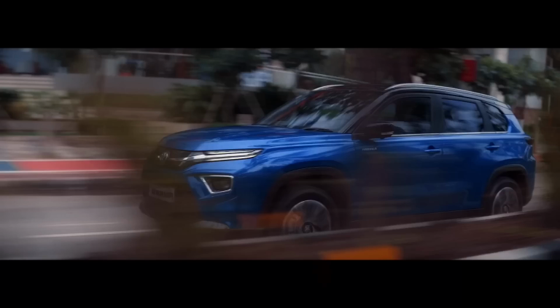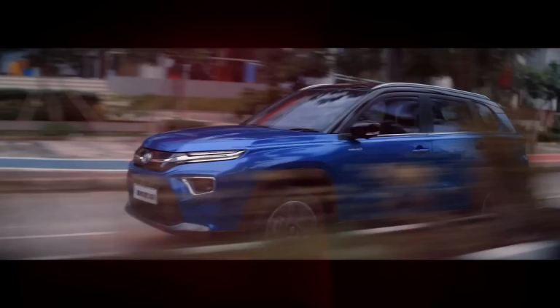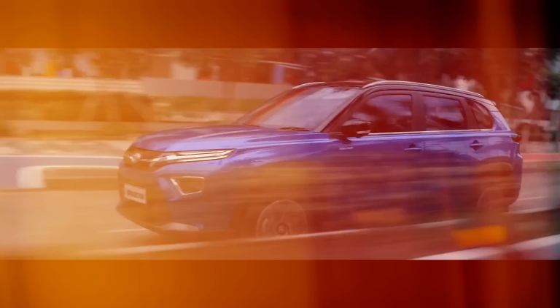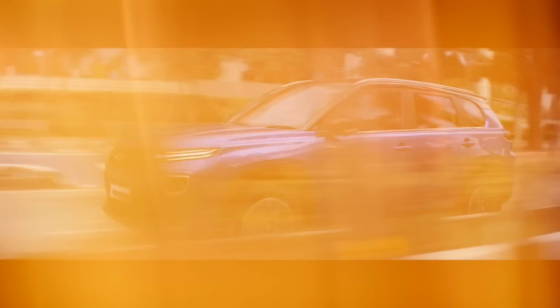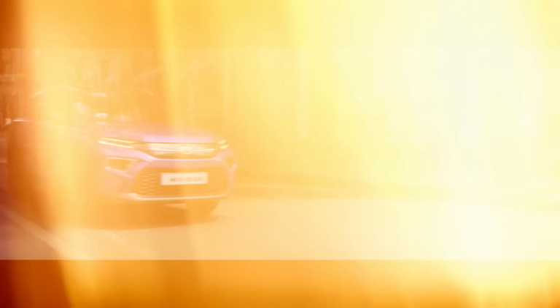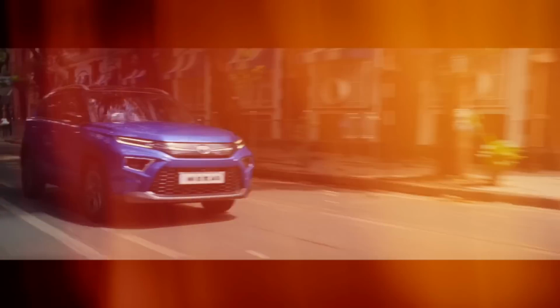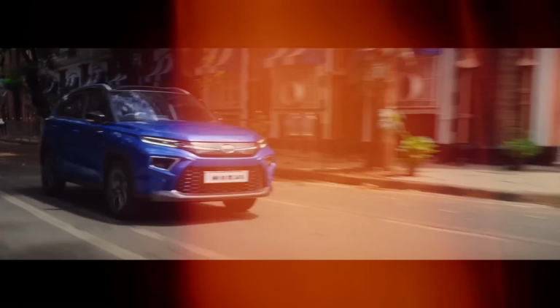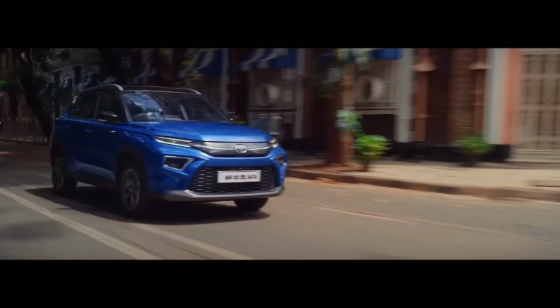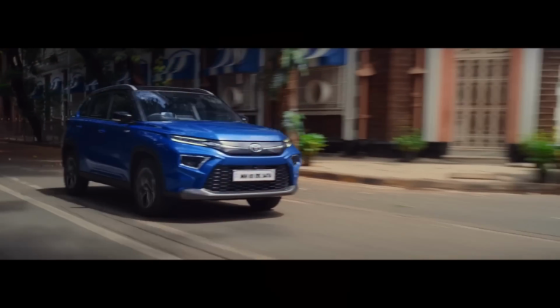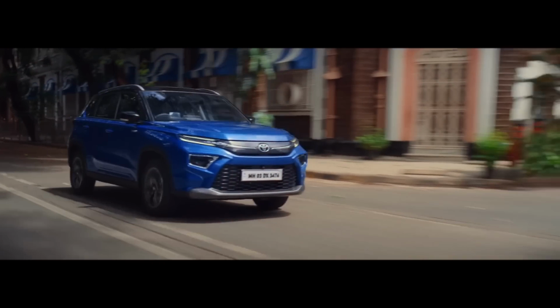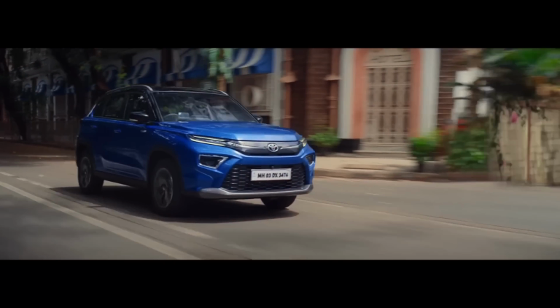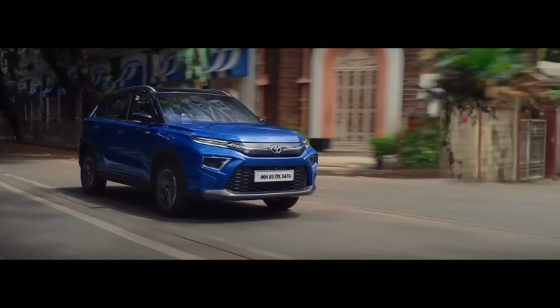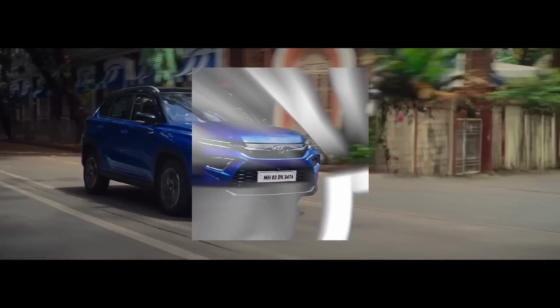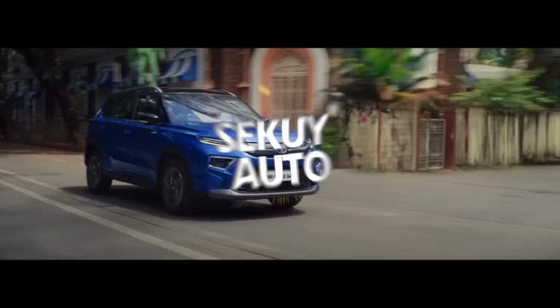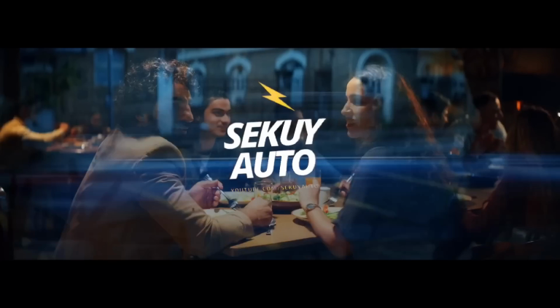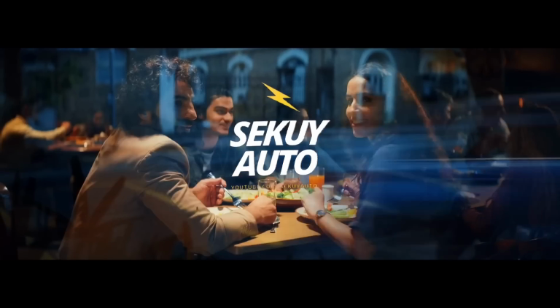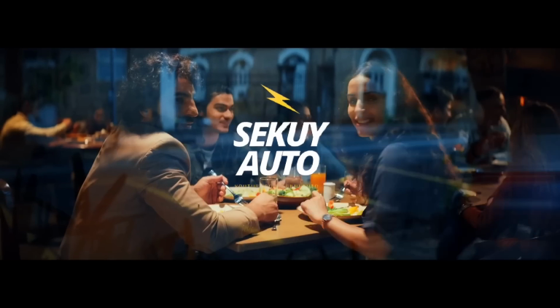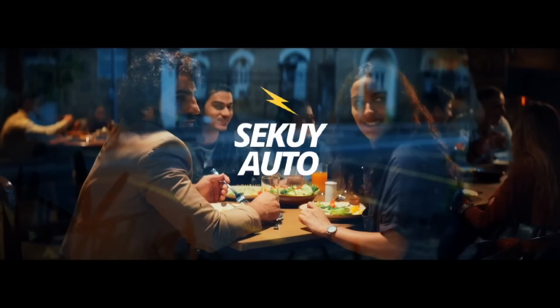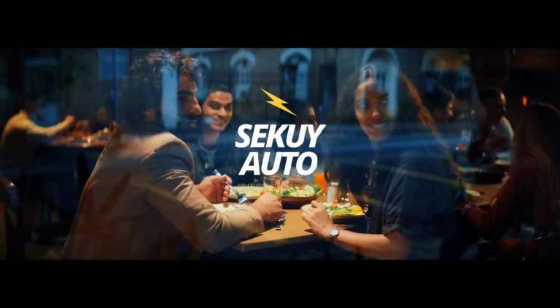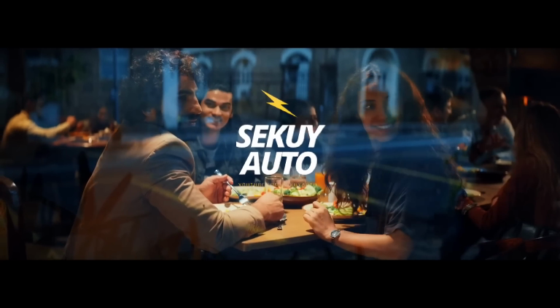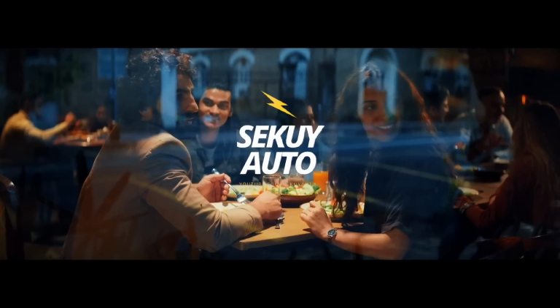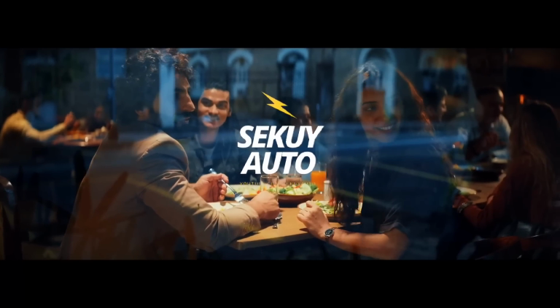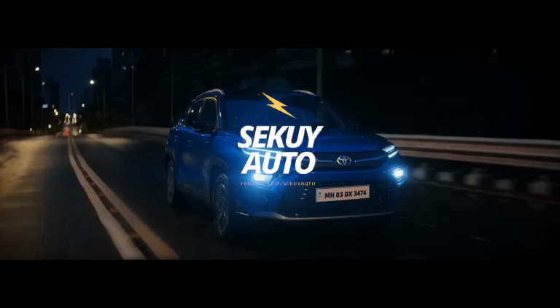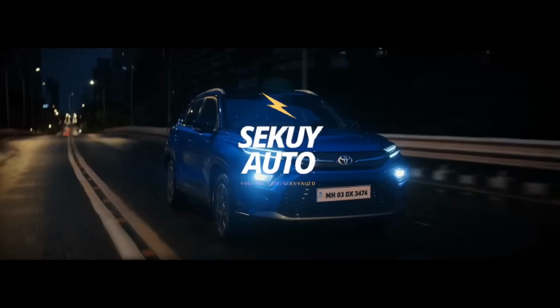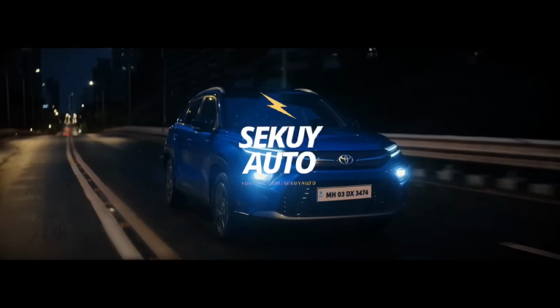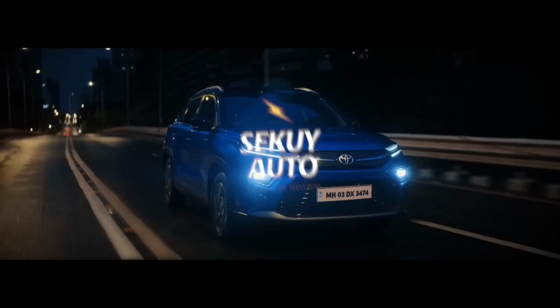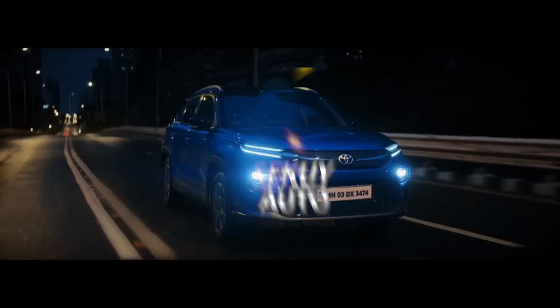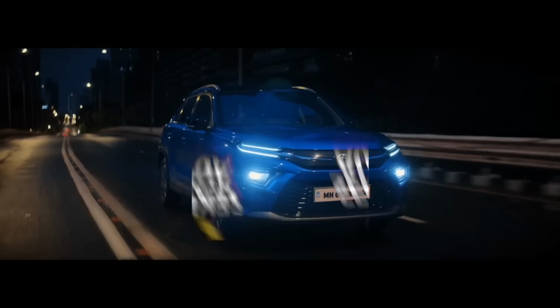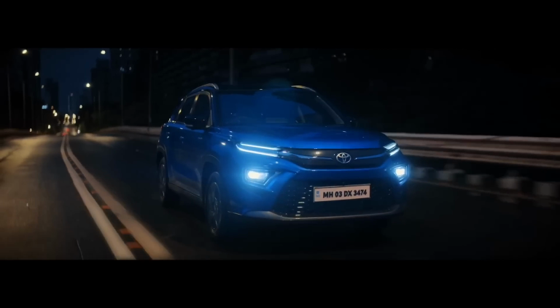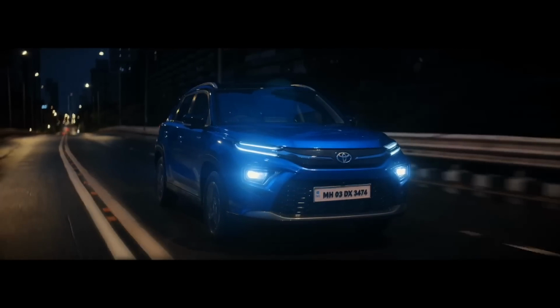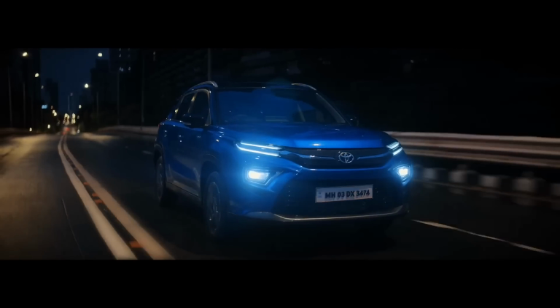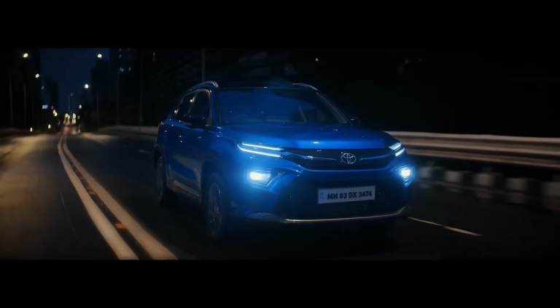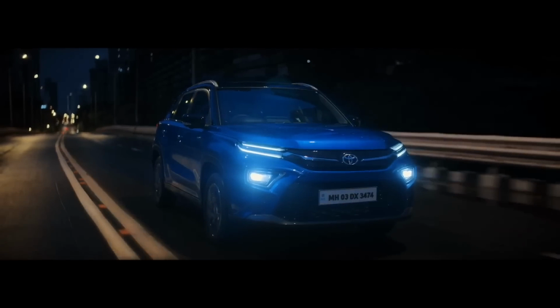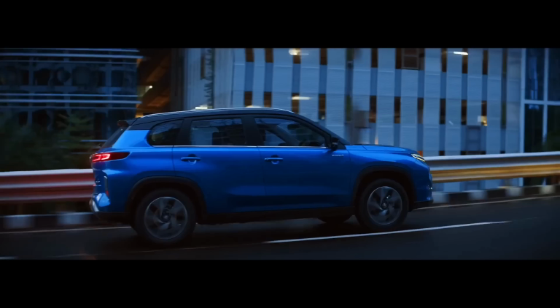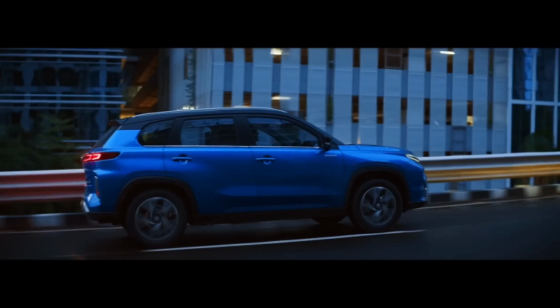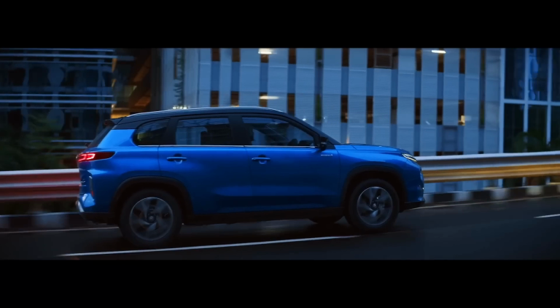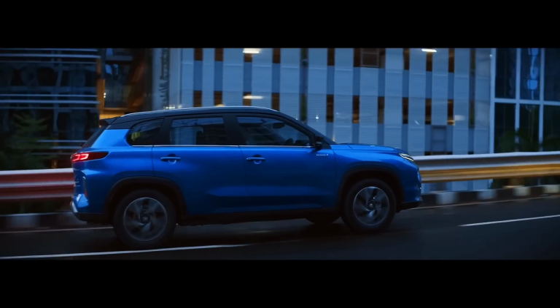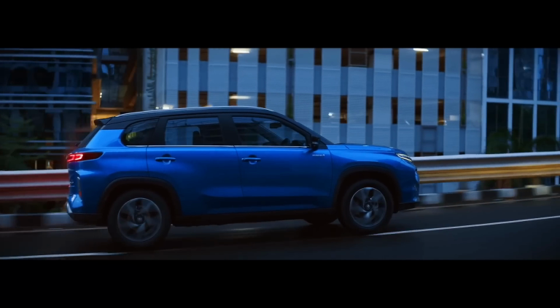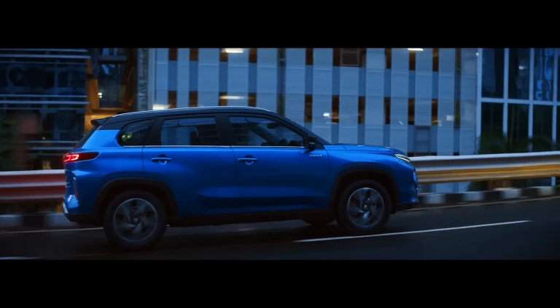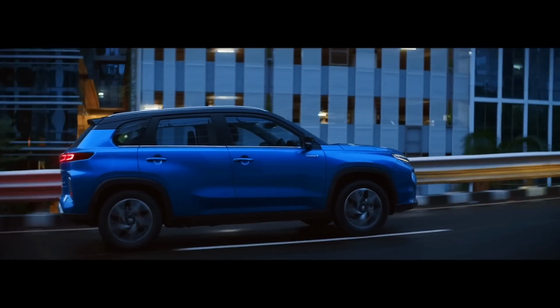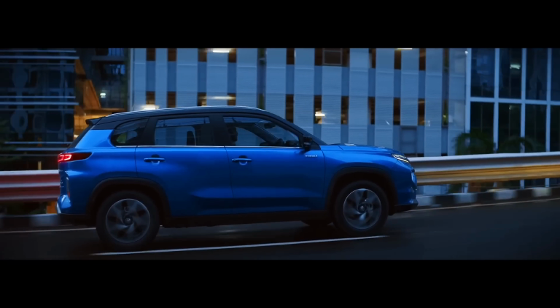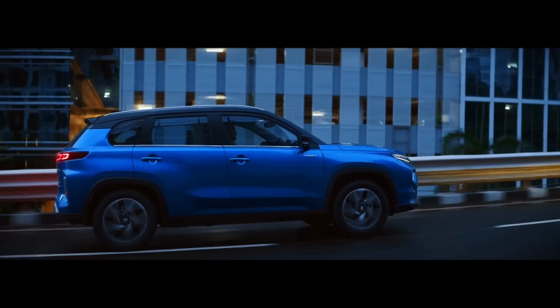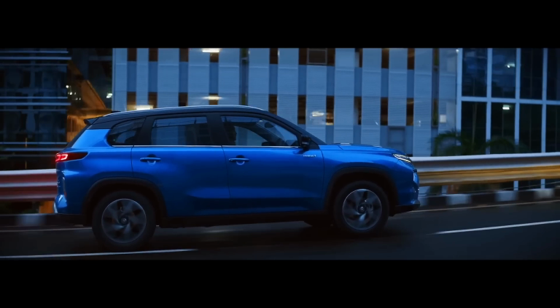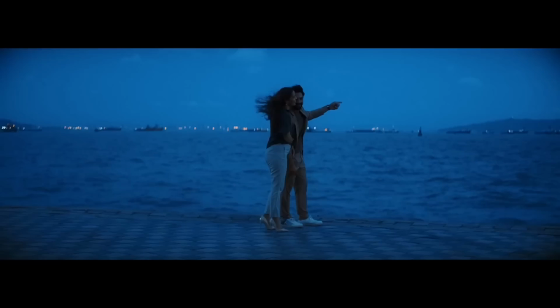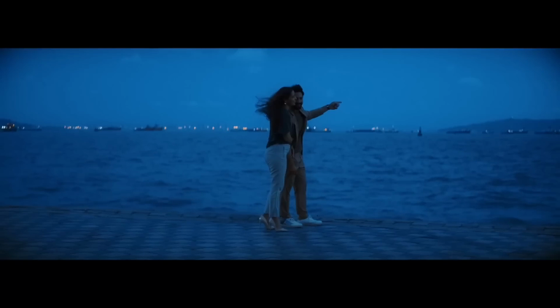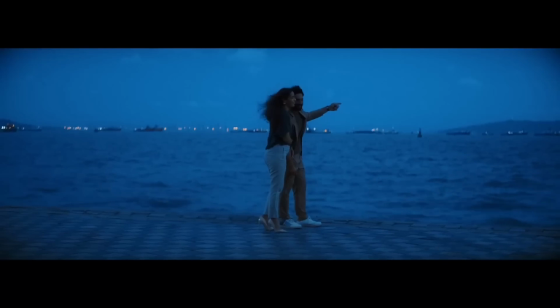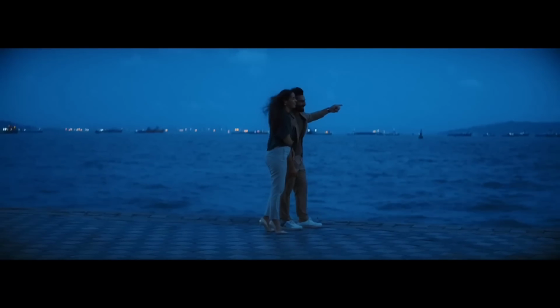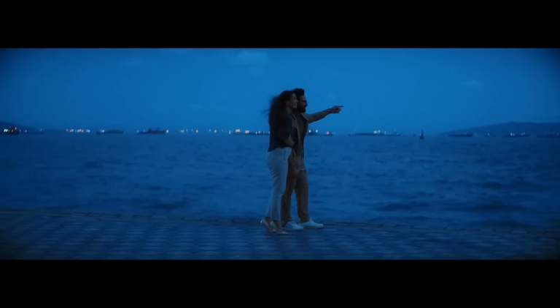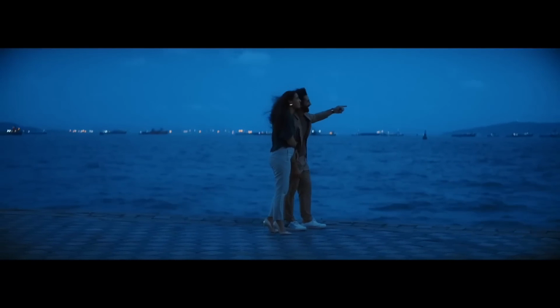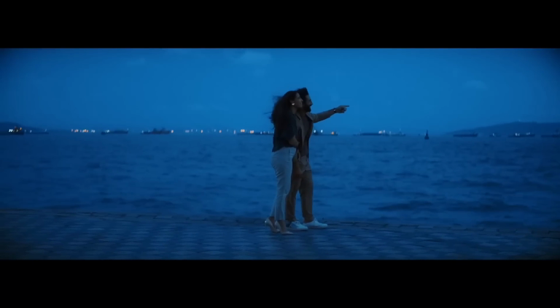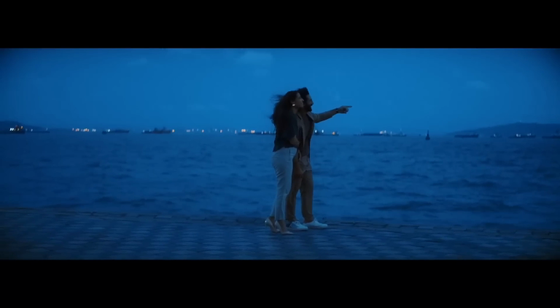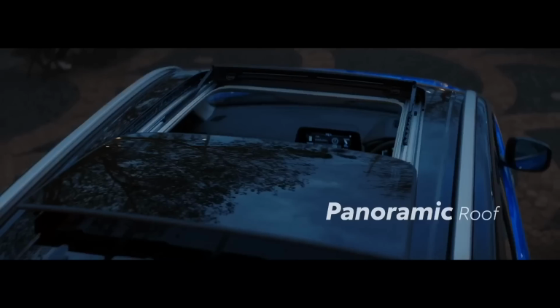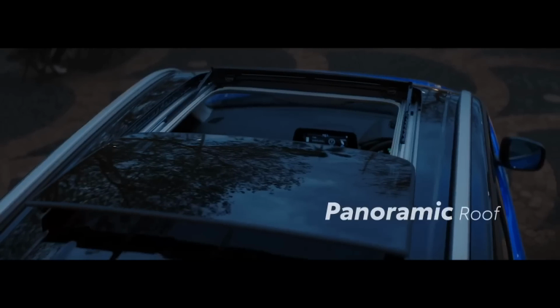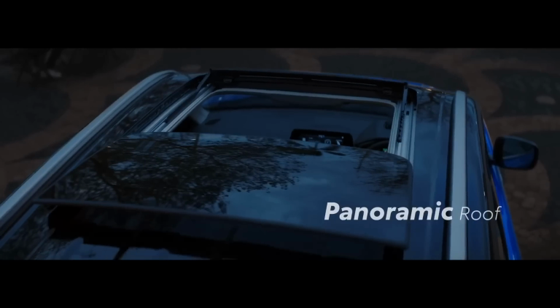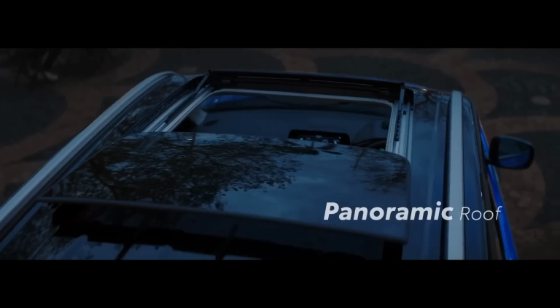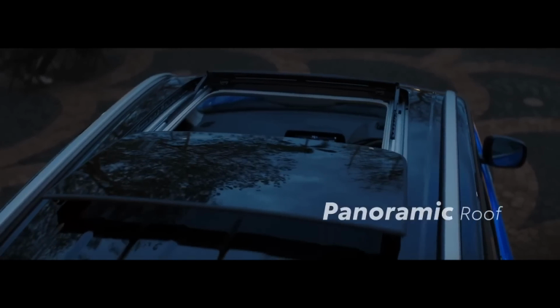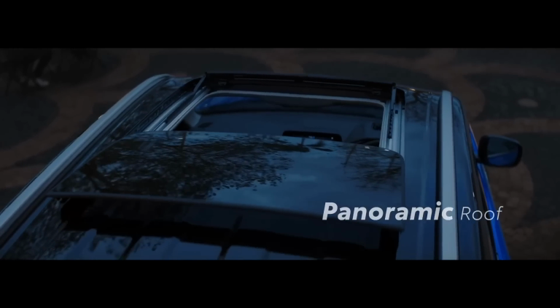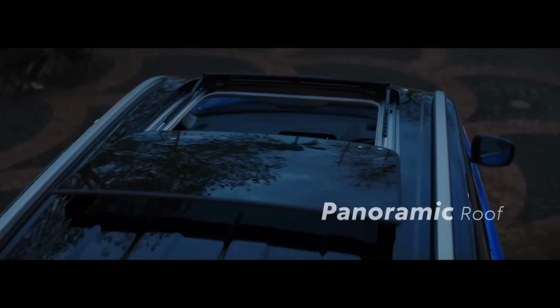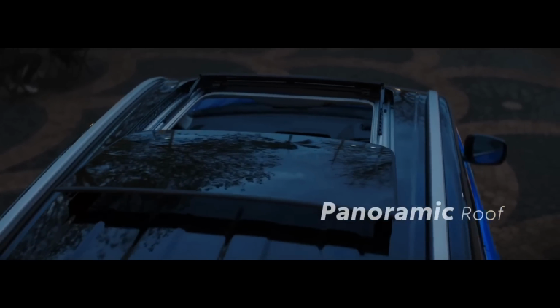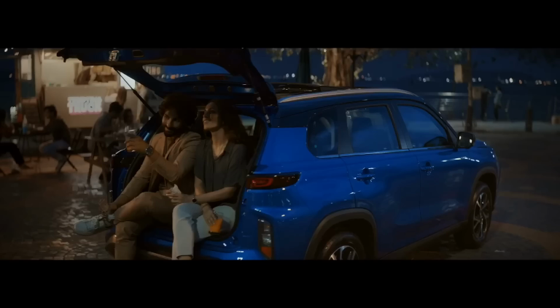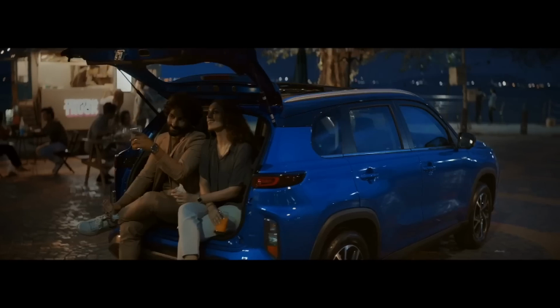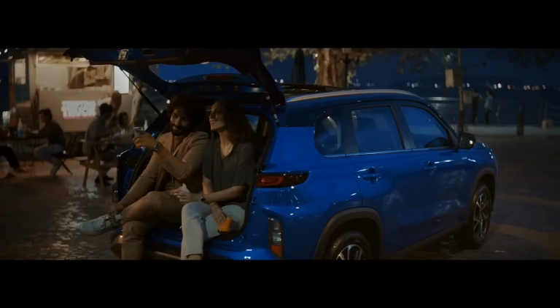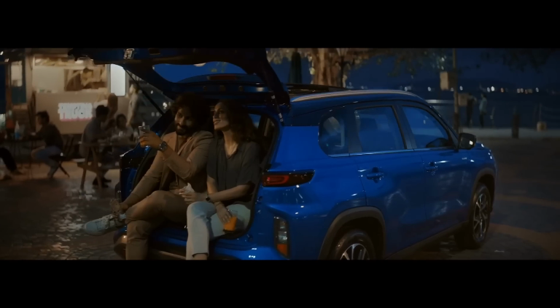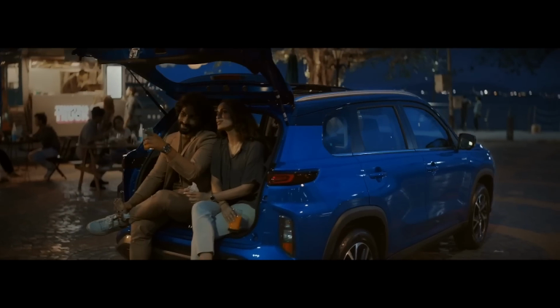Halo semuanya, selamat datang ke Ski Auto. Gimana kabar kalian? Semoga baik-baik saja dan makin banyak rejekinya. Amin.